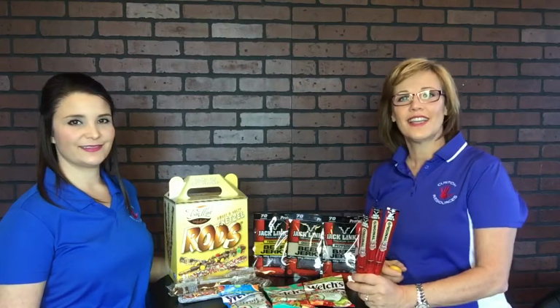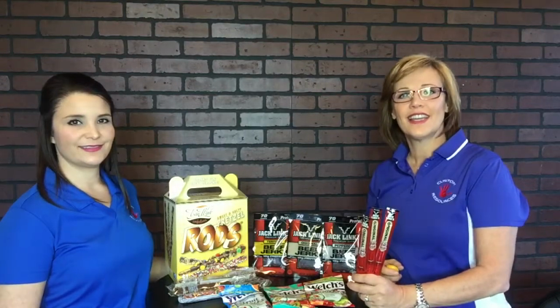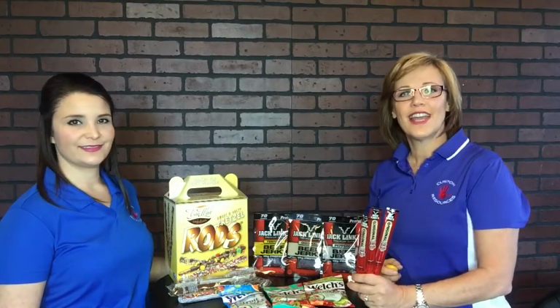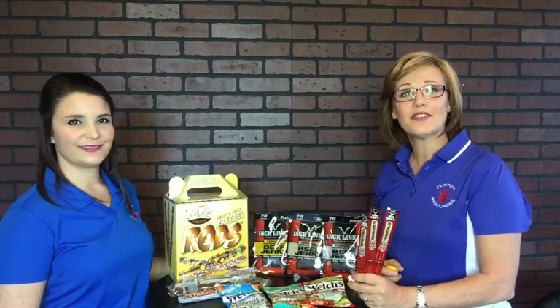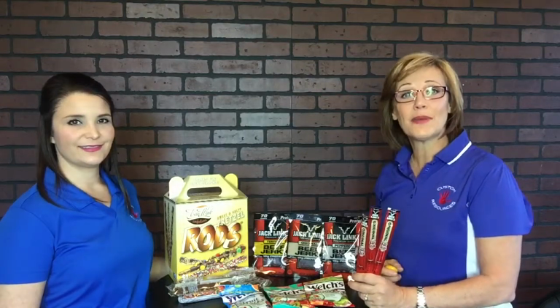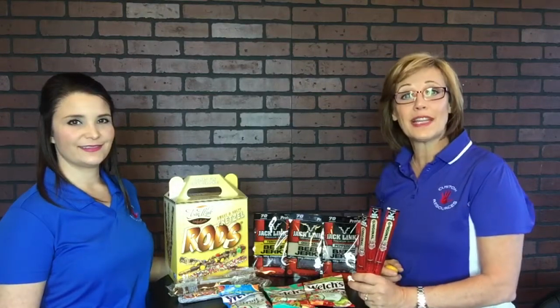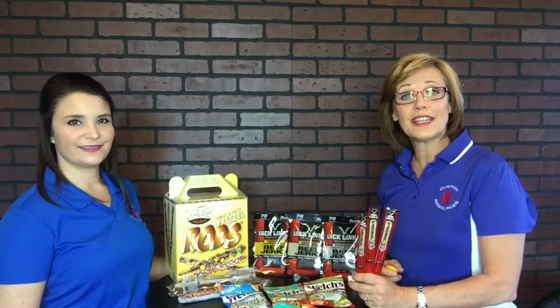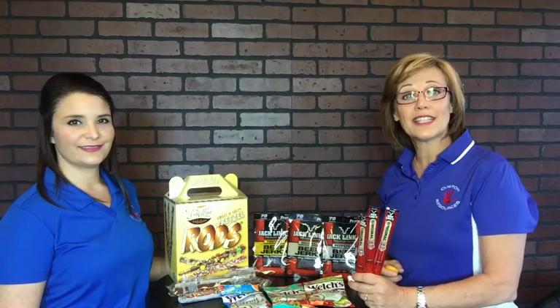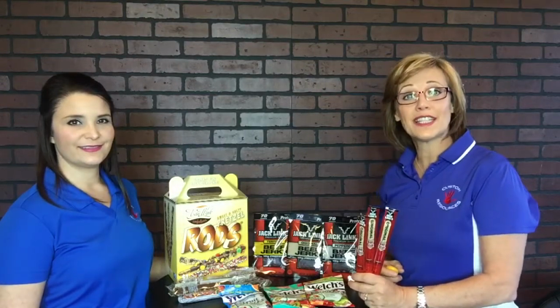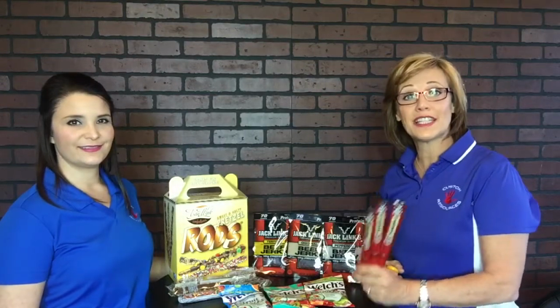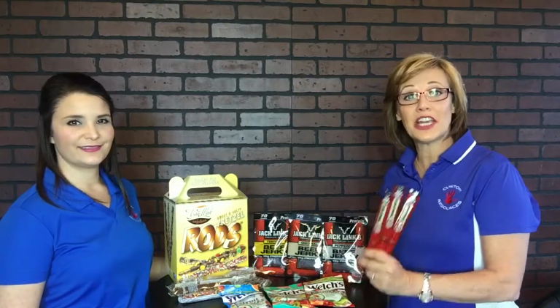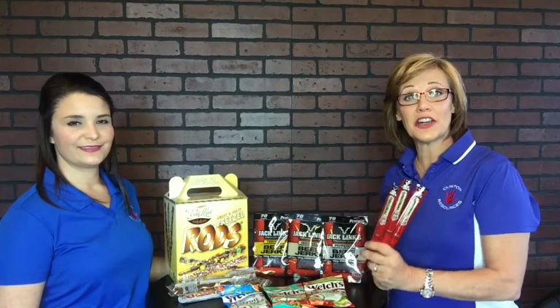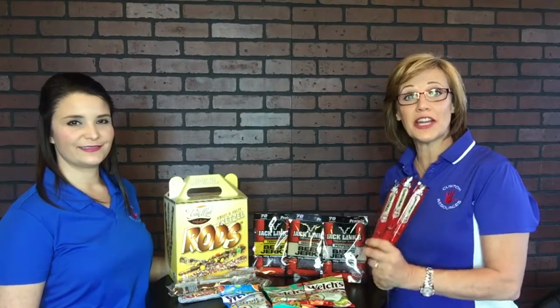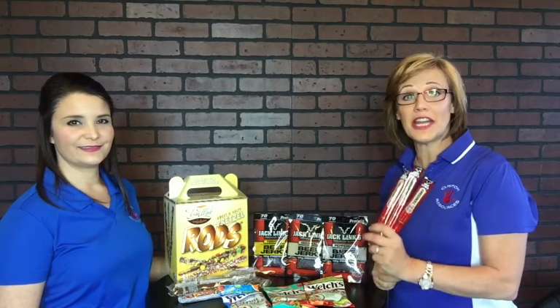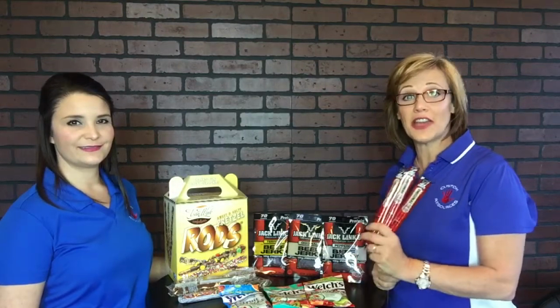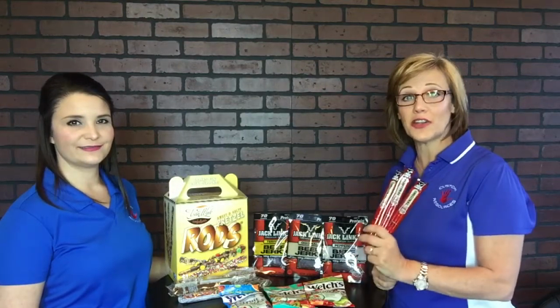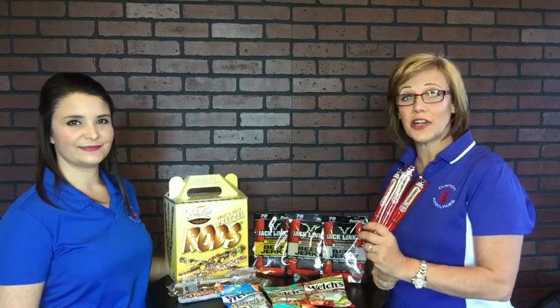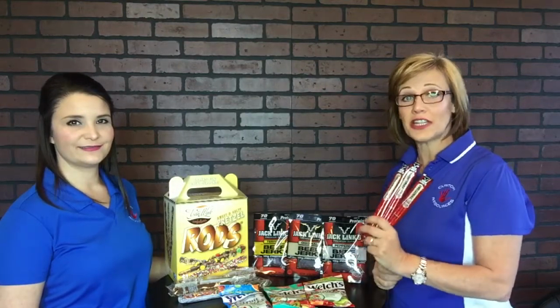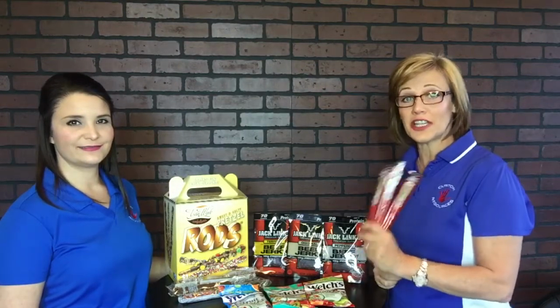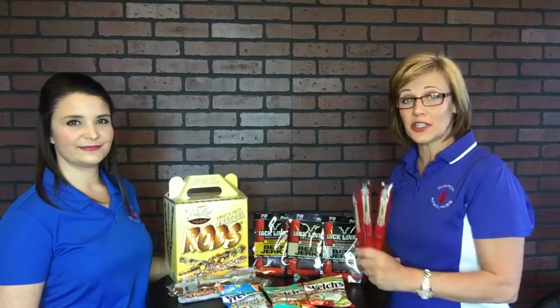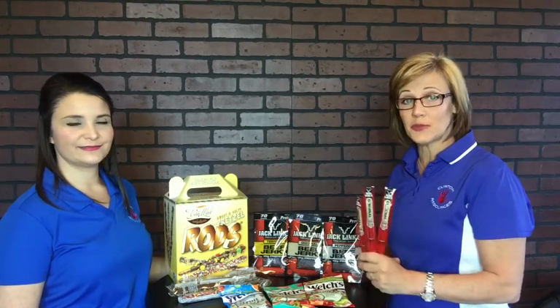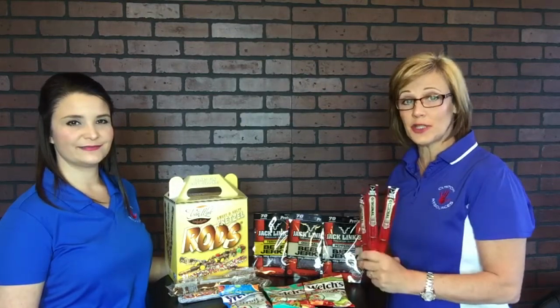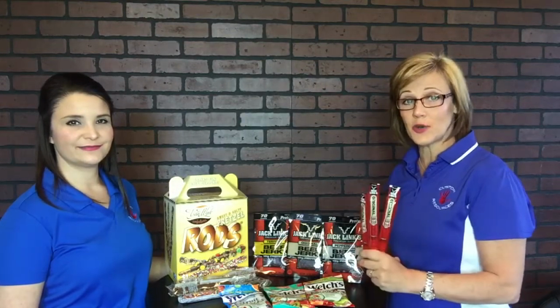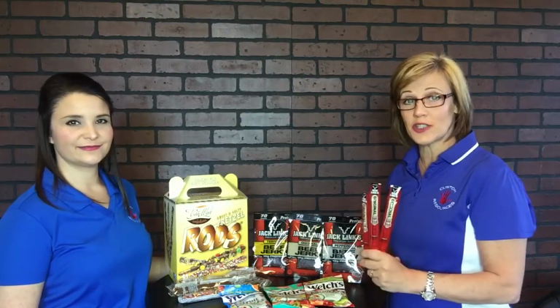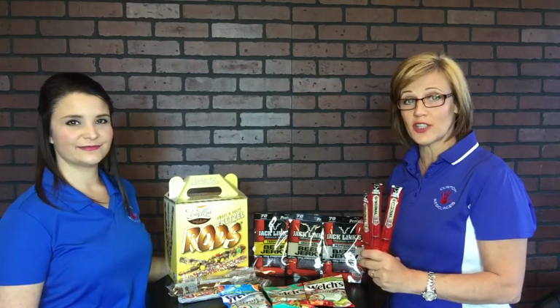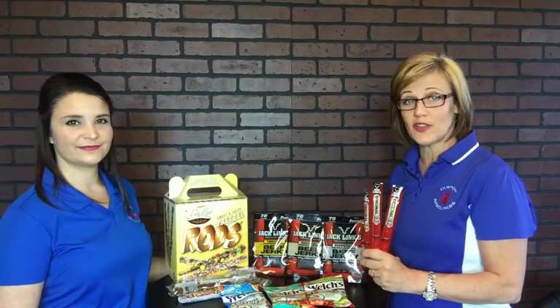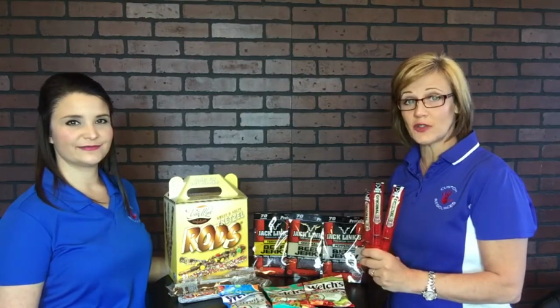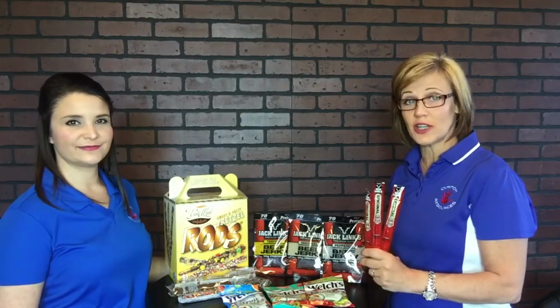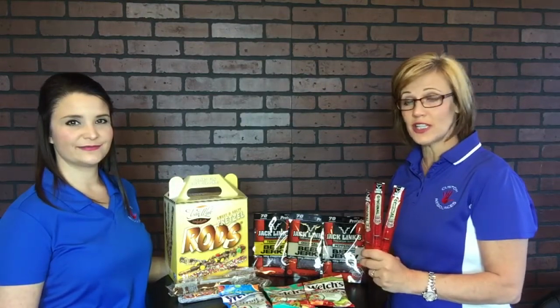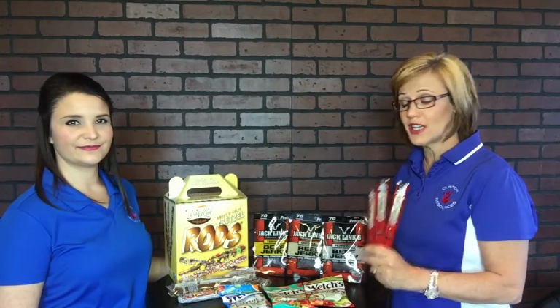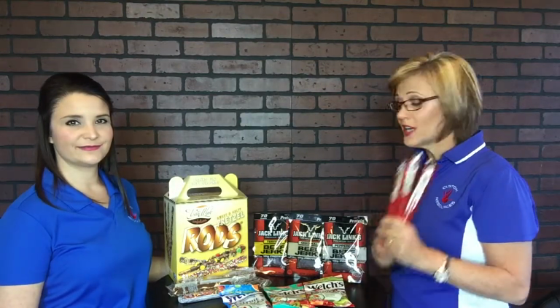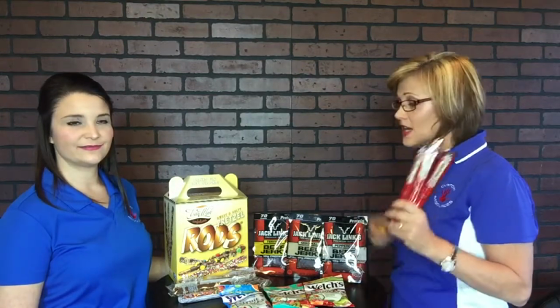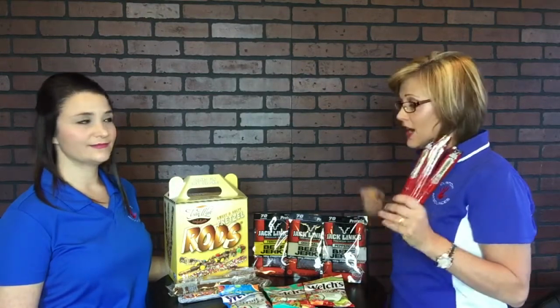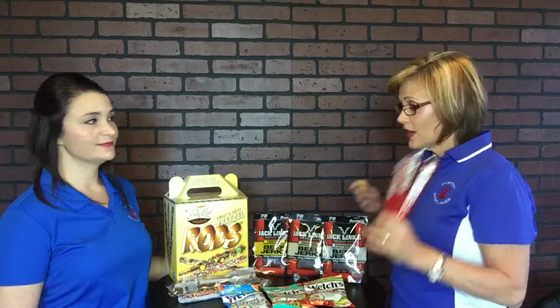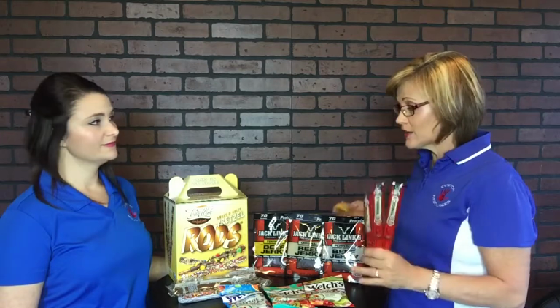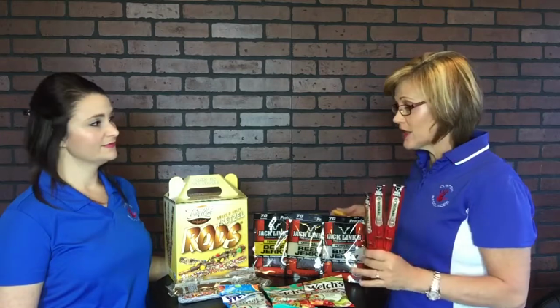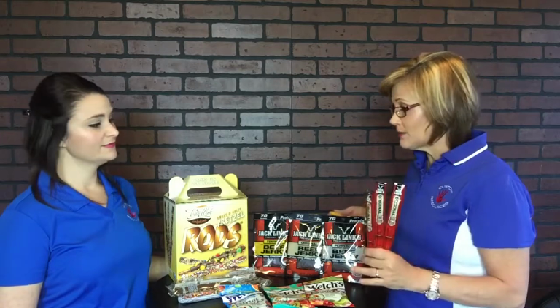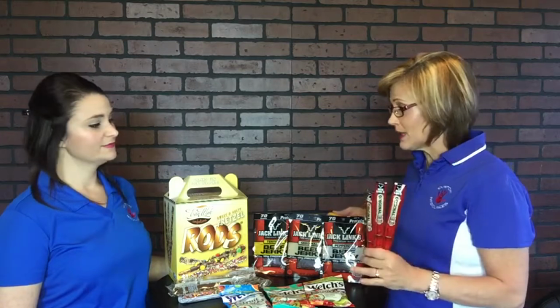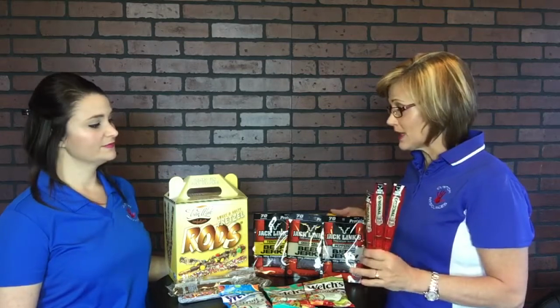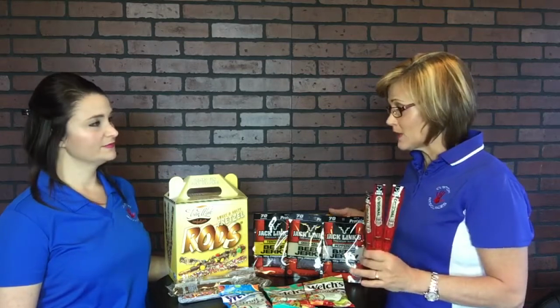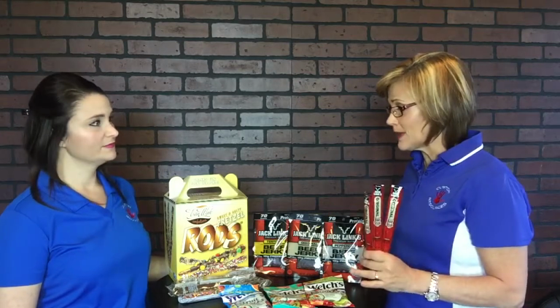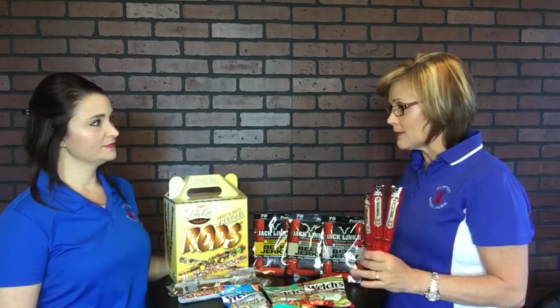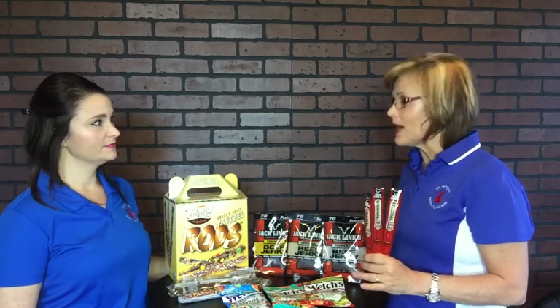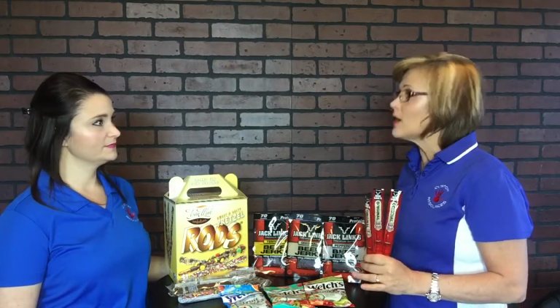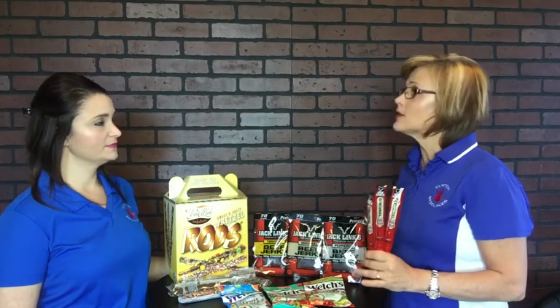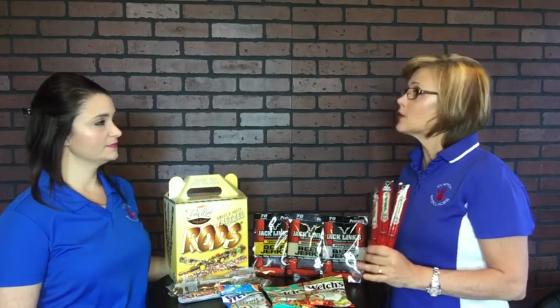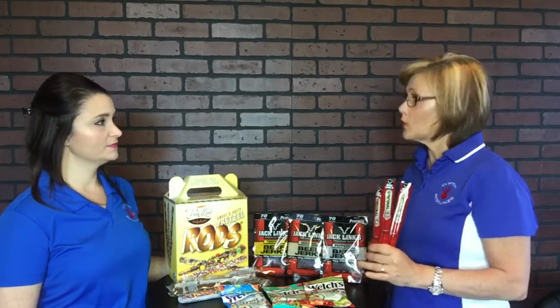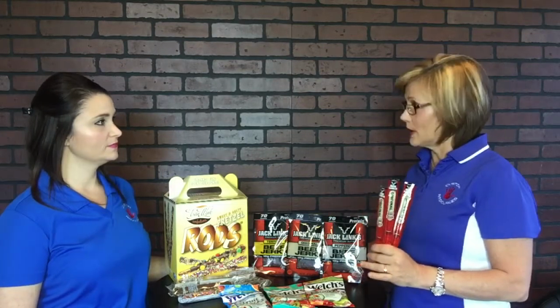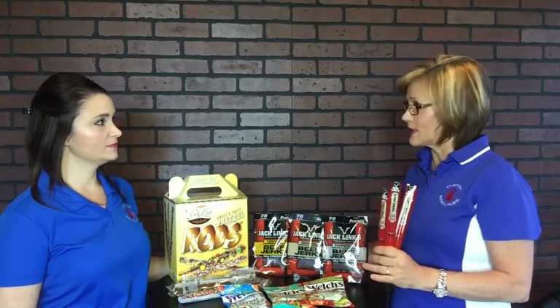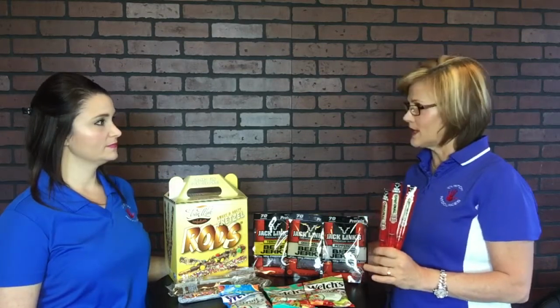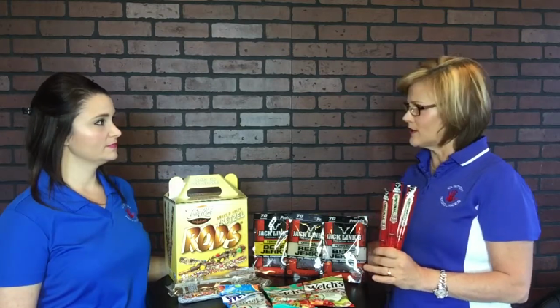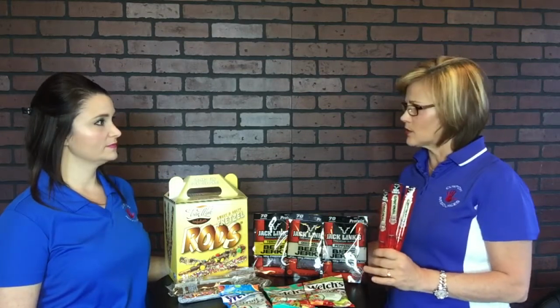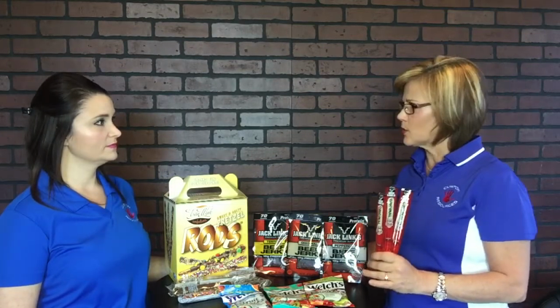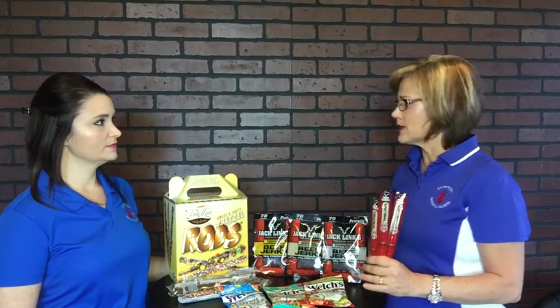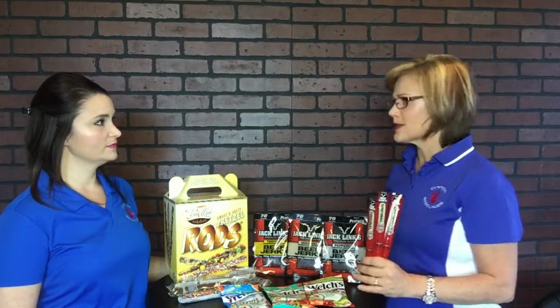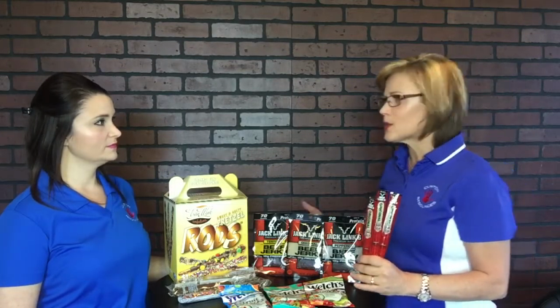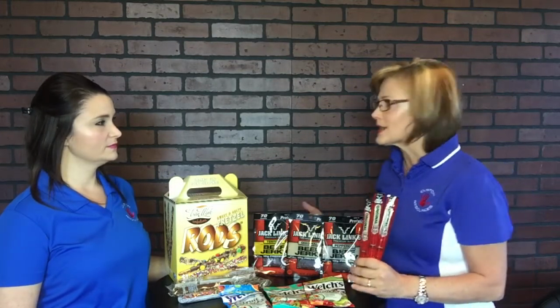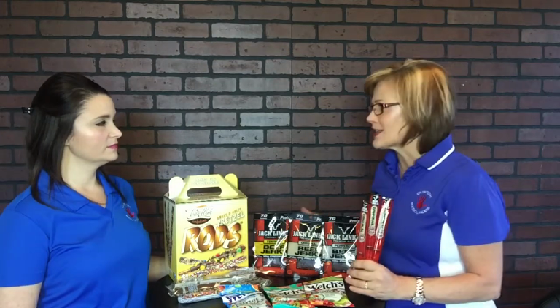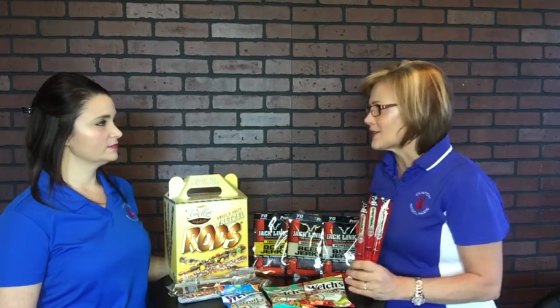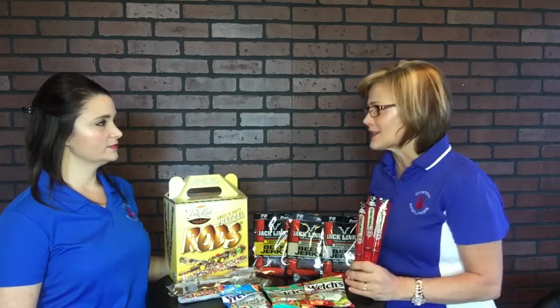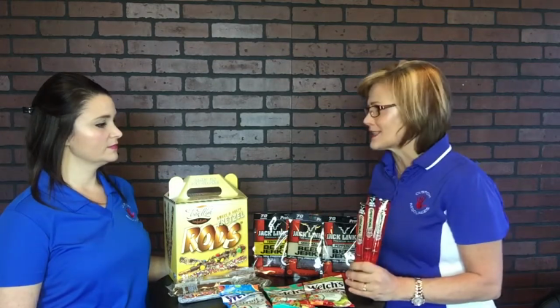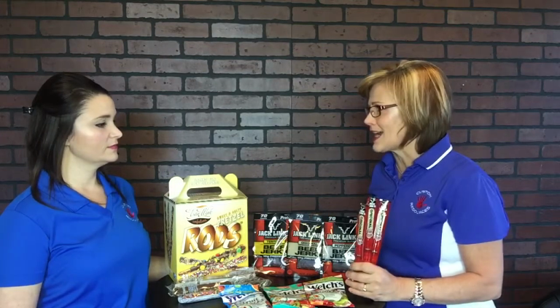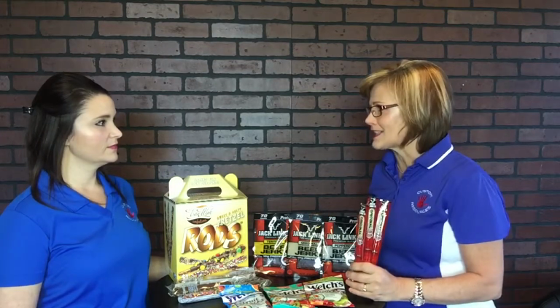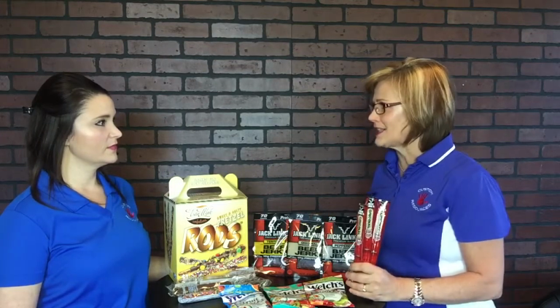Hey everybody, this is Tara and Heather at Custom Resources Fundraising. Heather, tell me a little bit about quick sellers. What is a quick seller exactly?